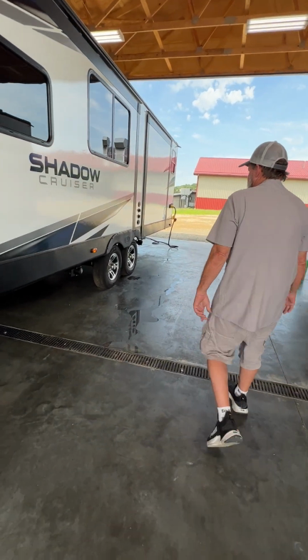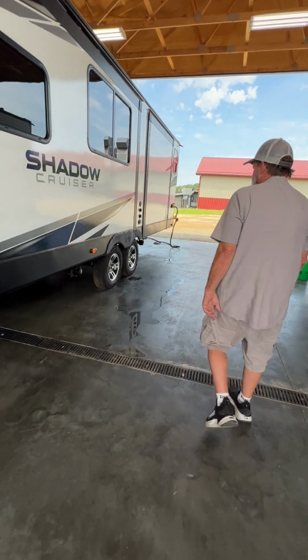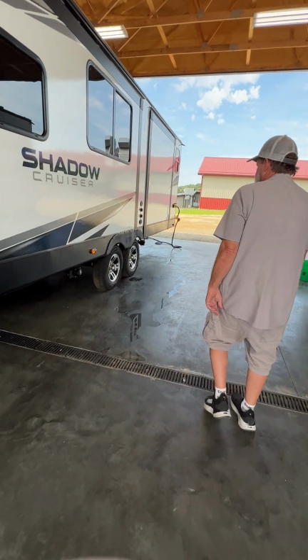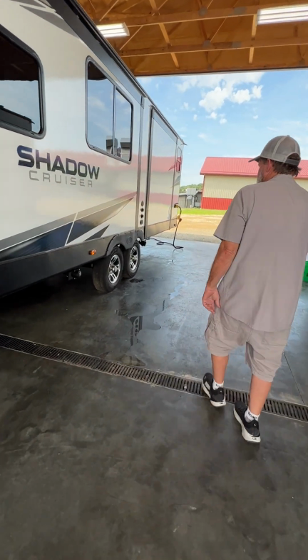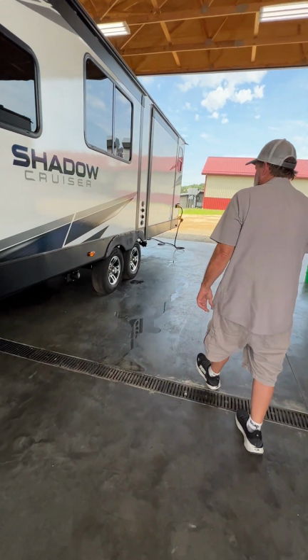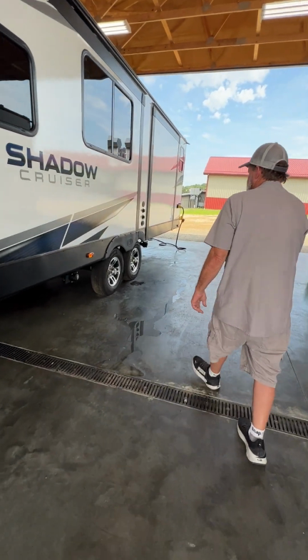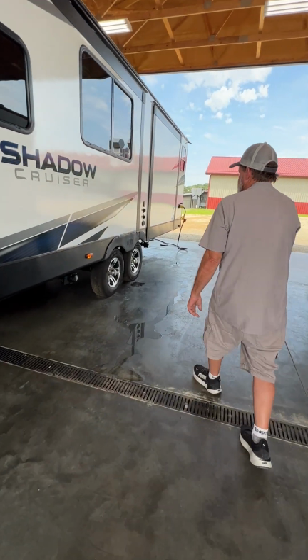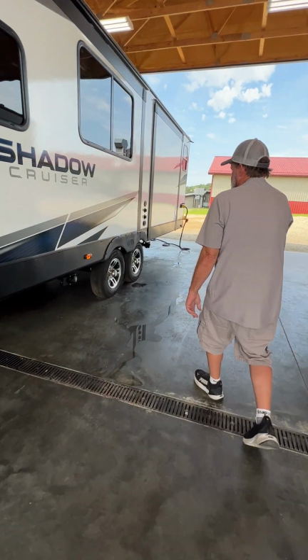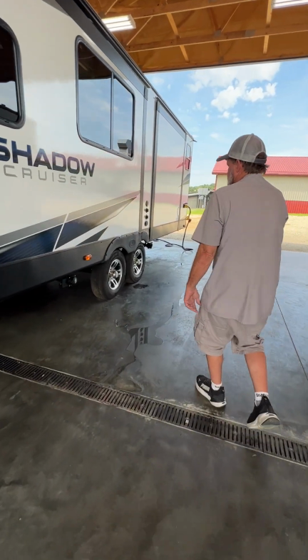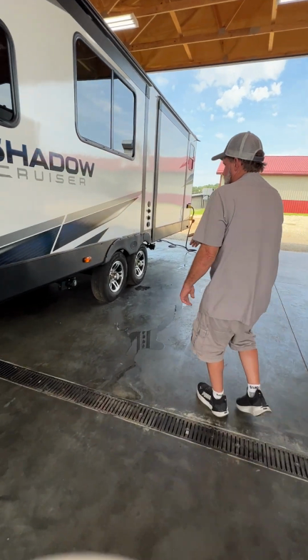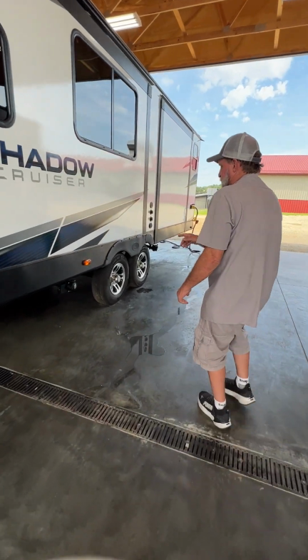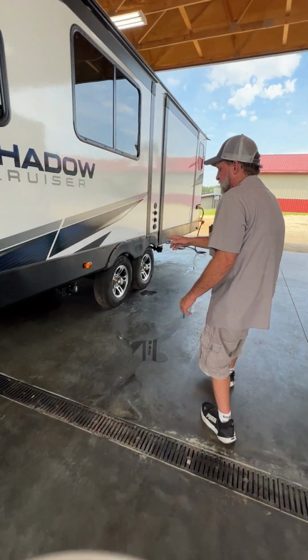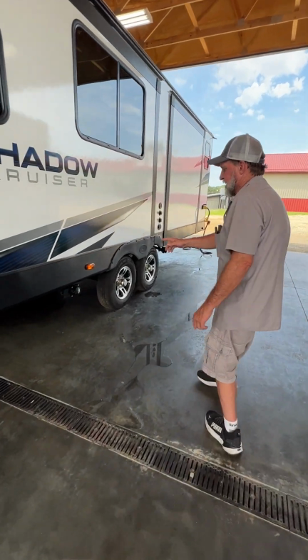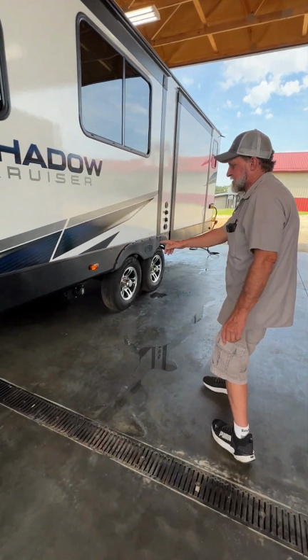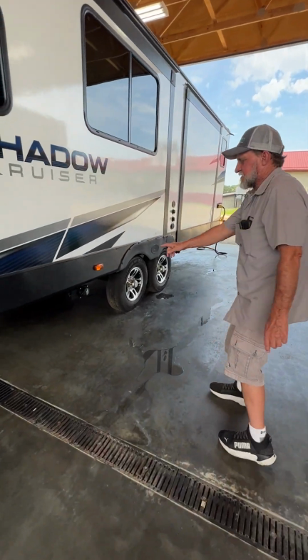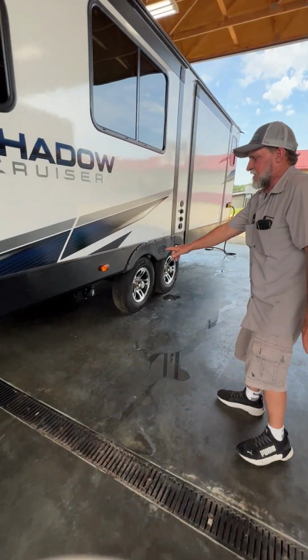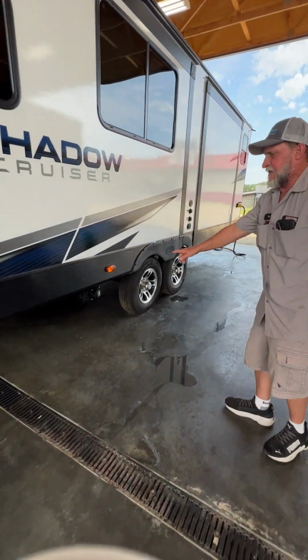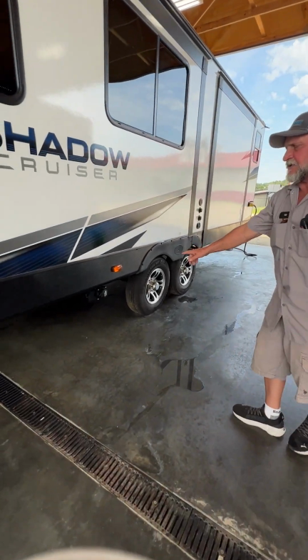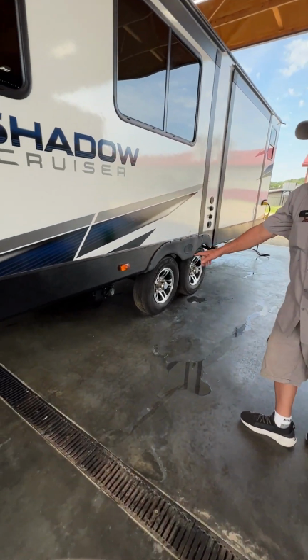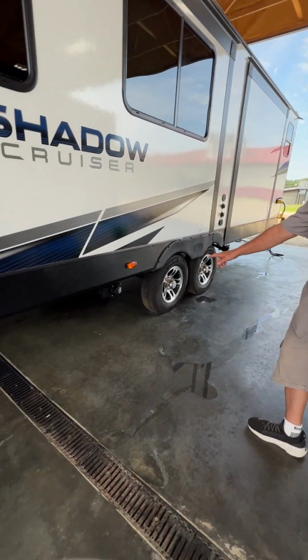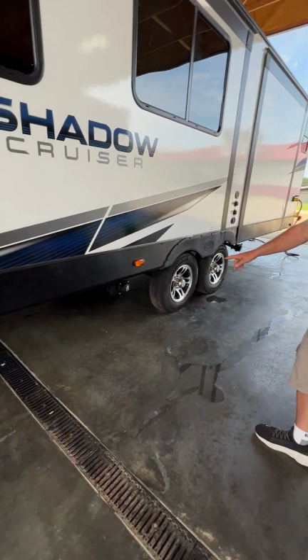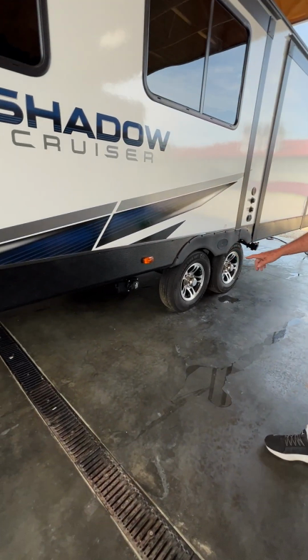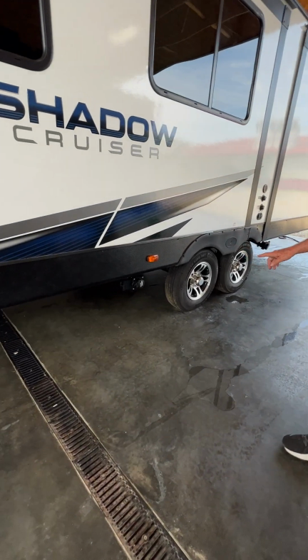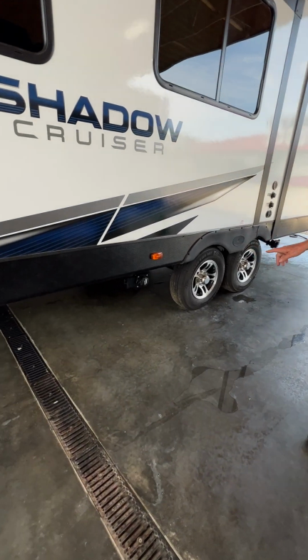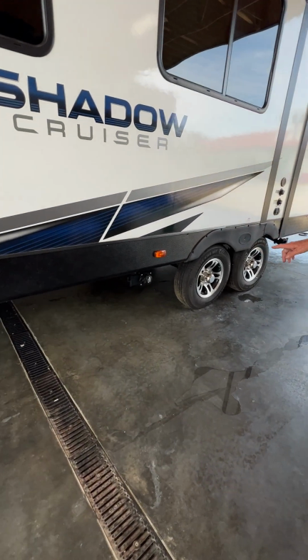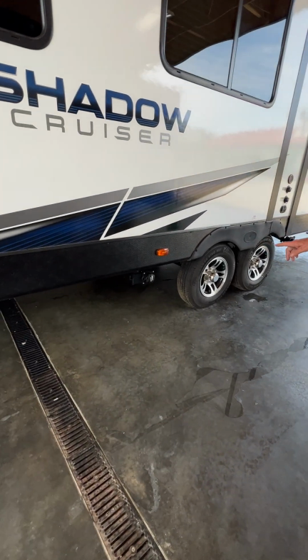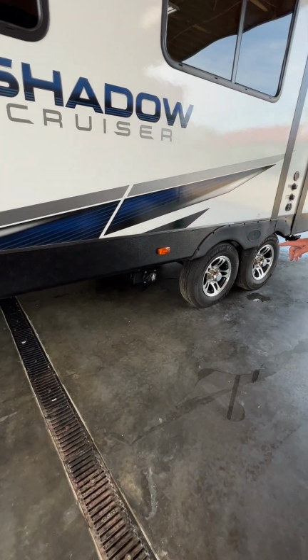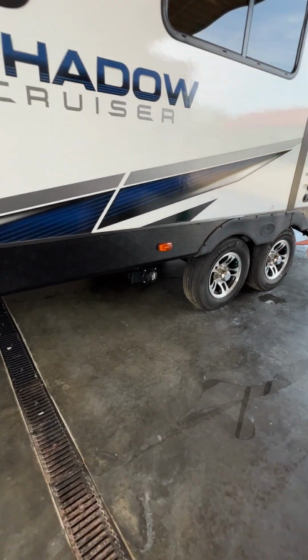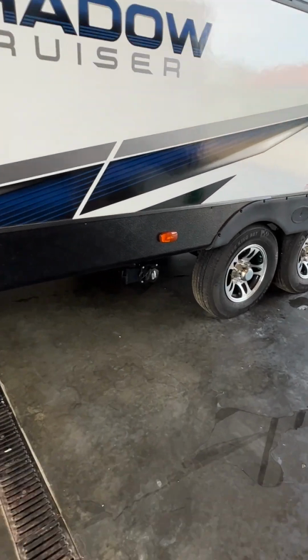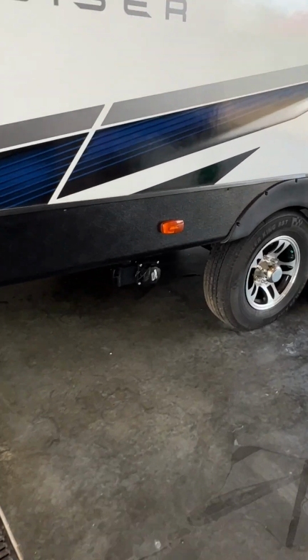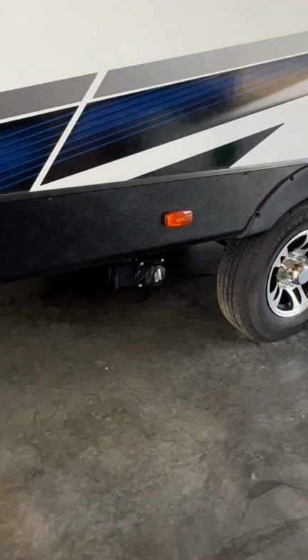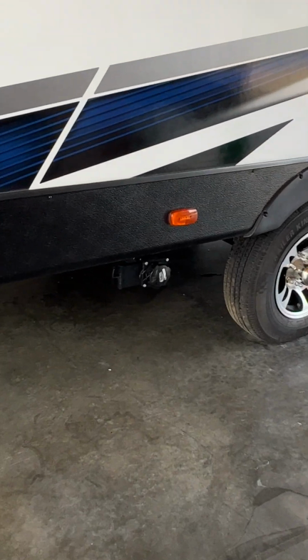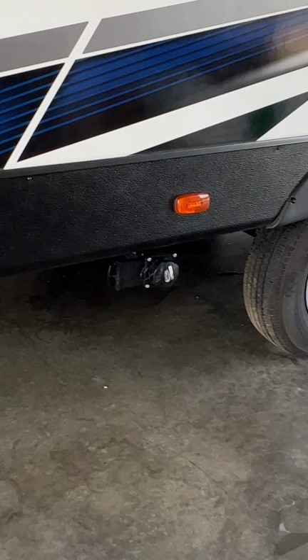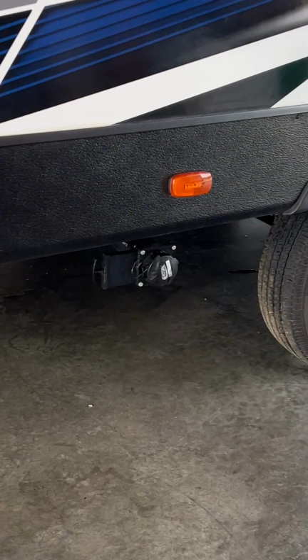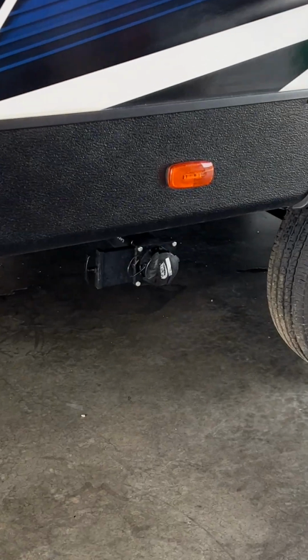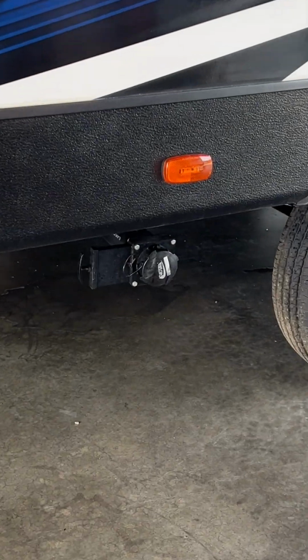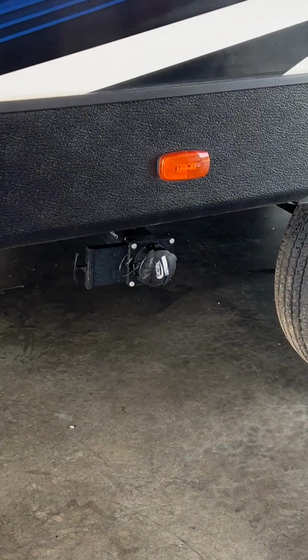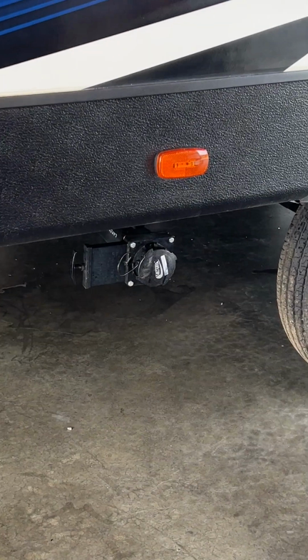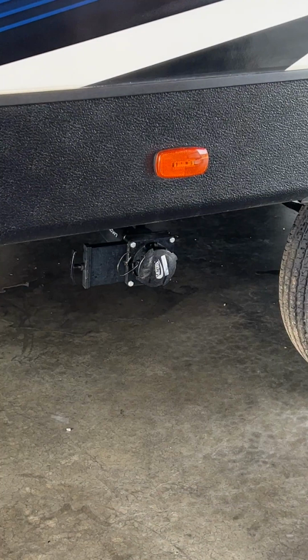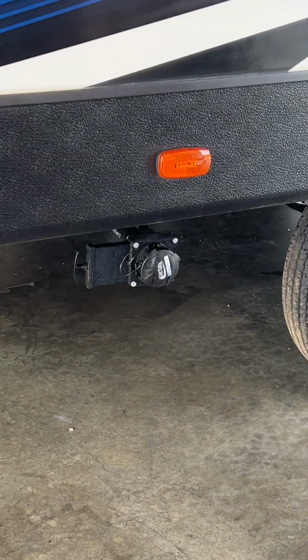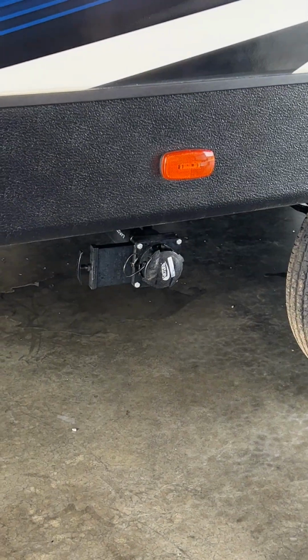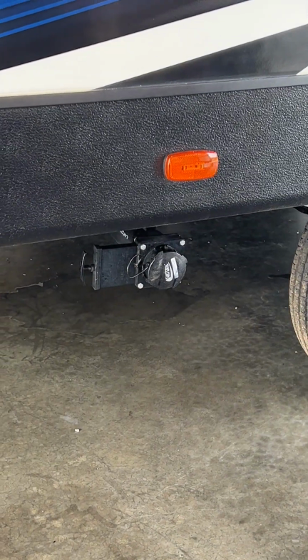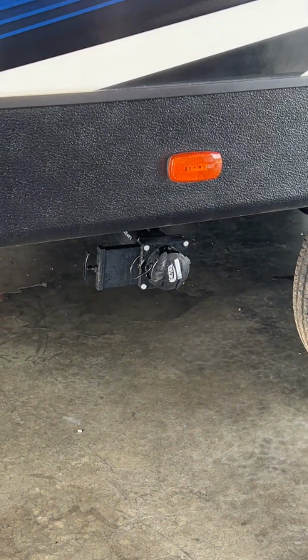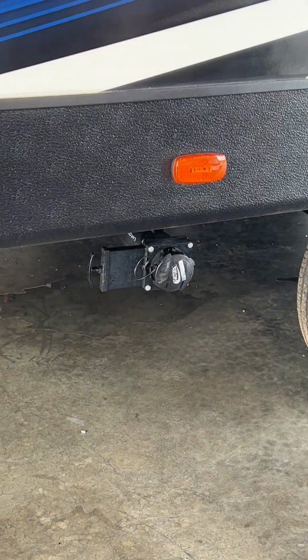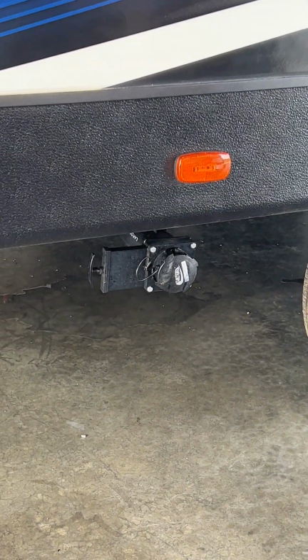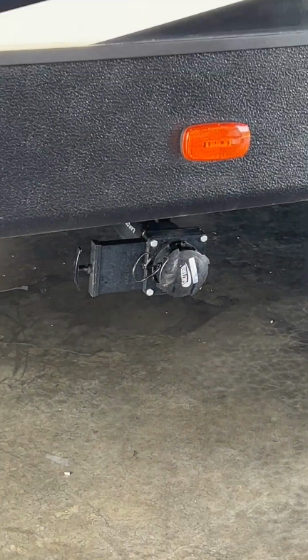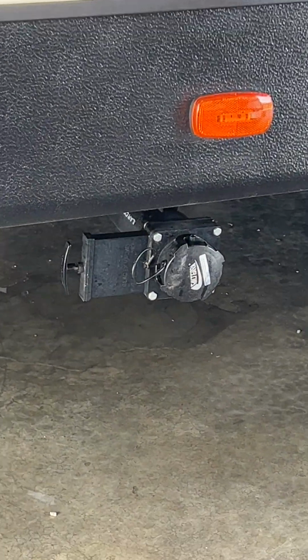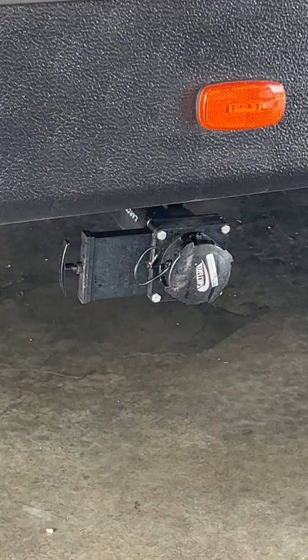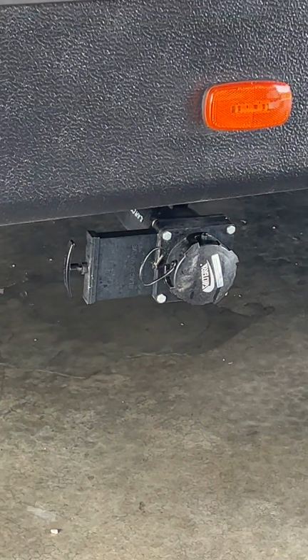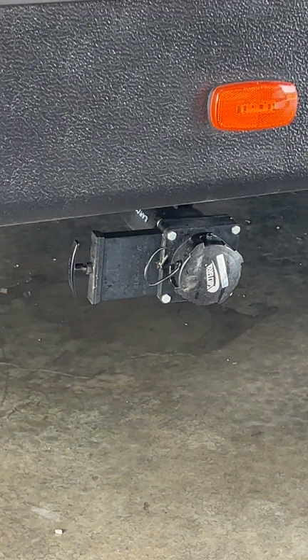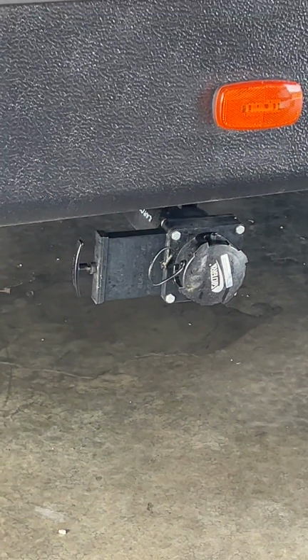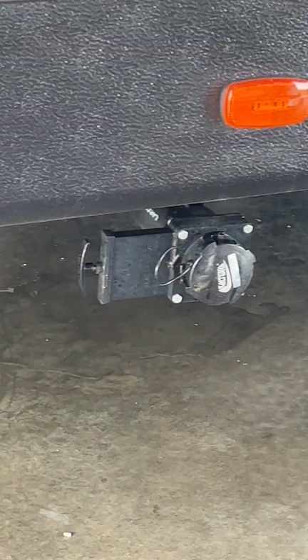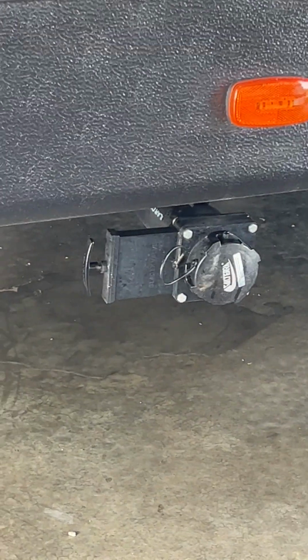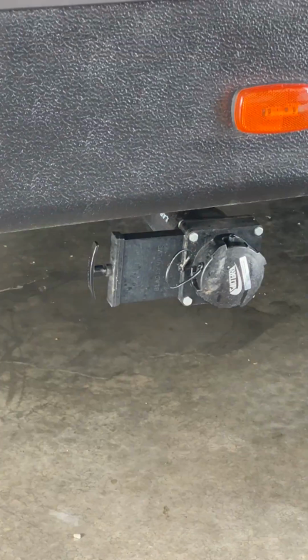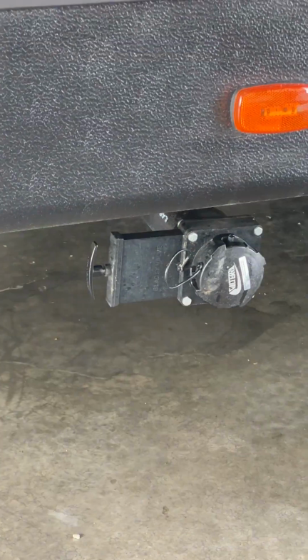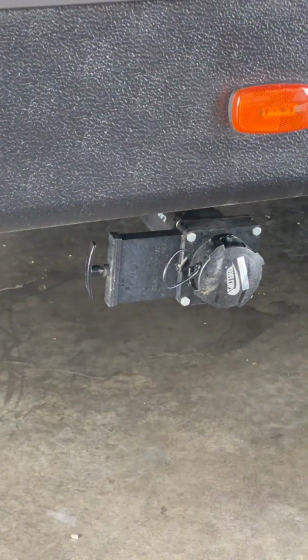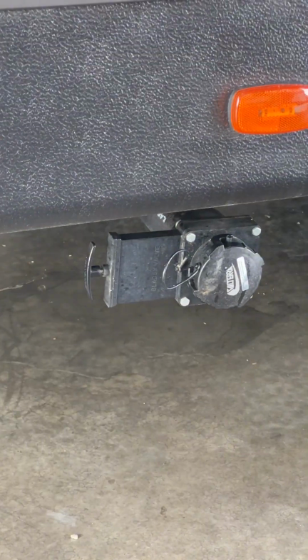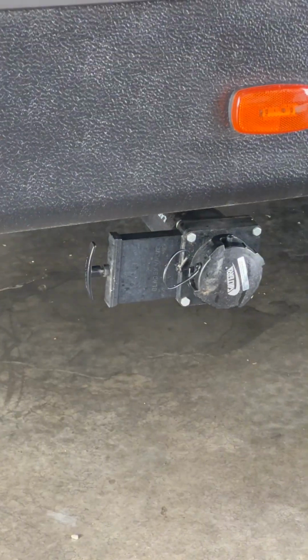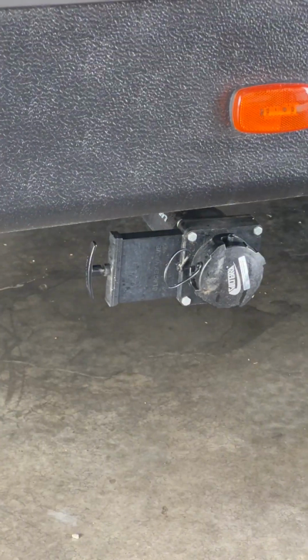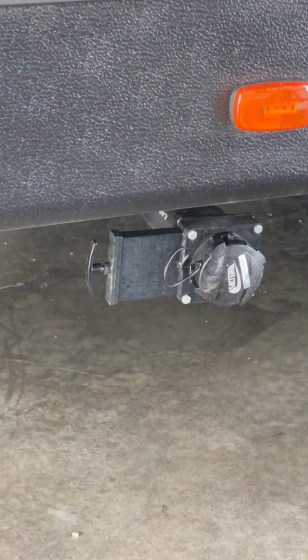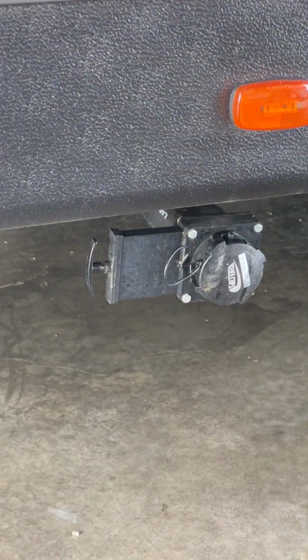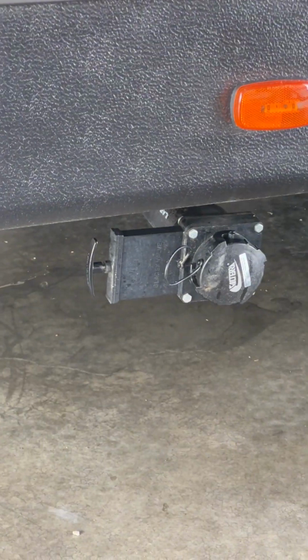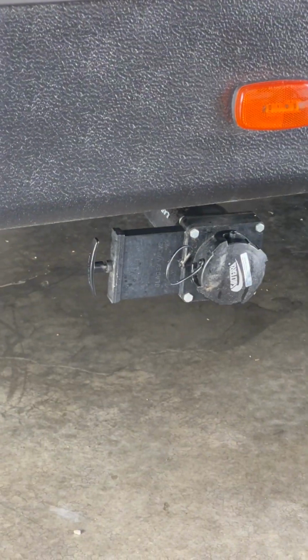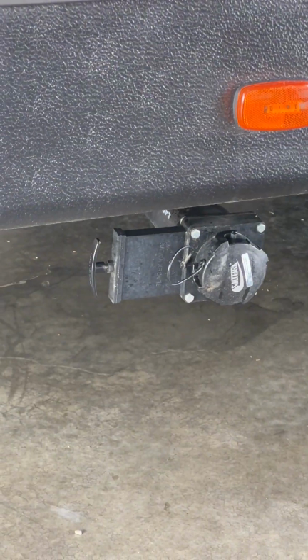The next connection is your black tank drain — a three-inch valve. It is your black water only.